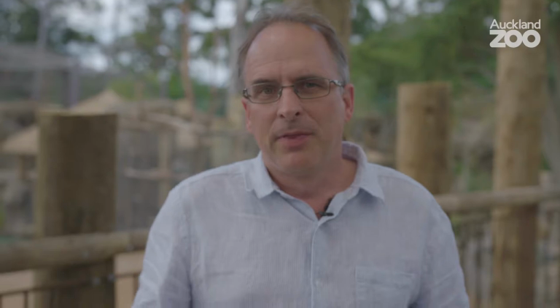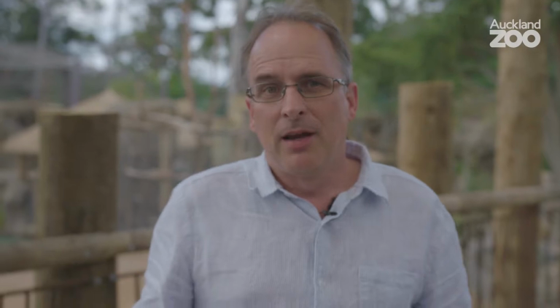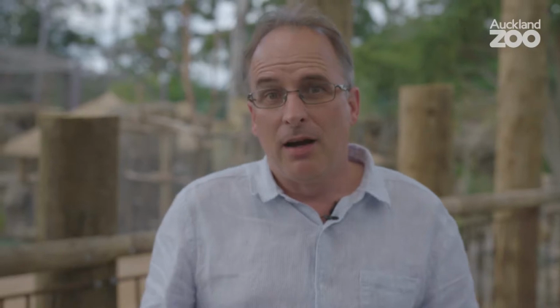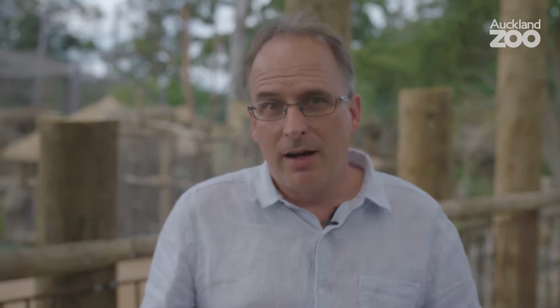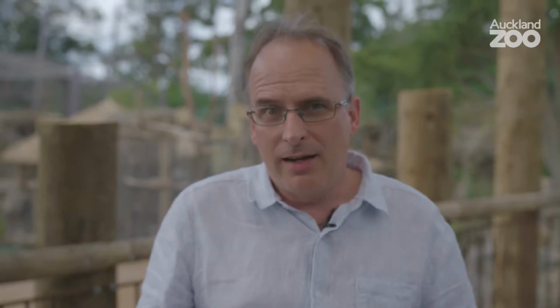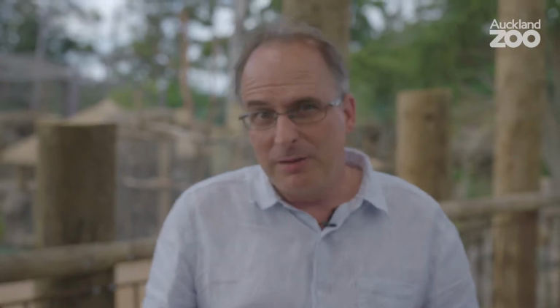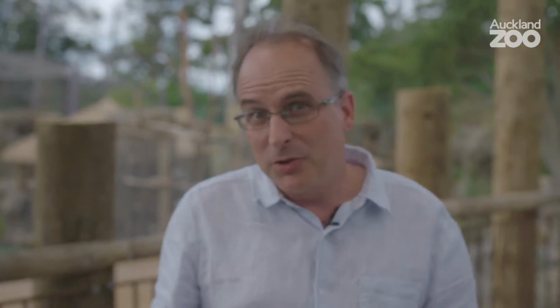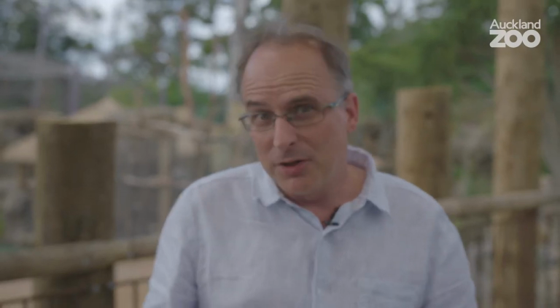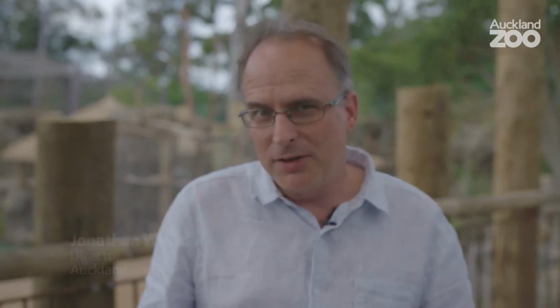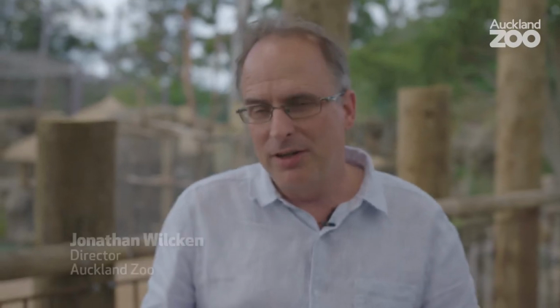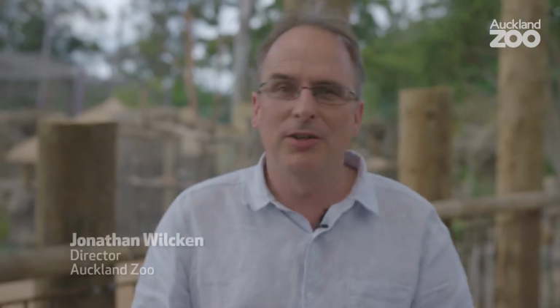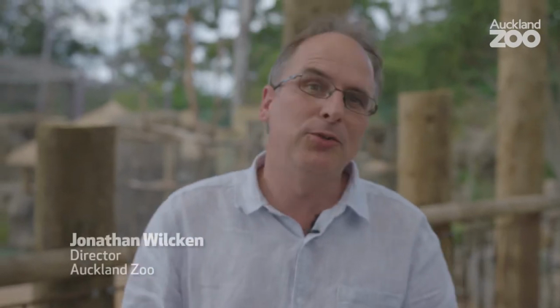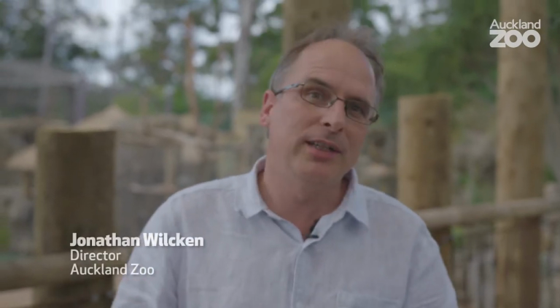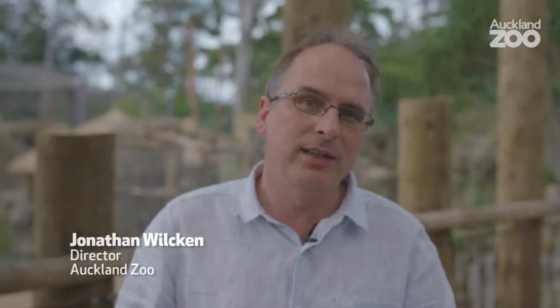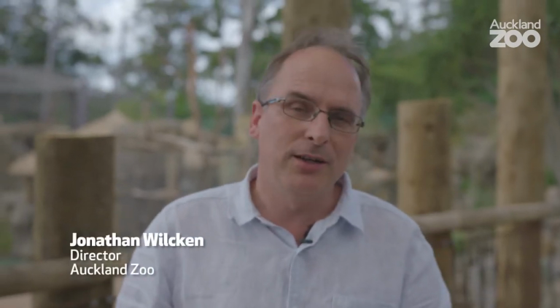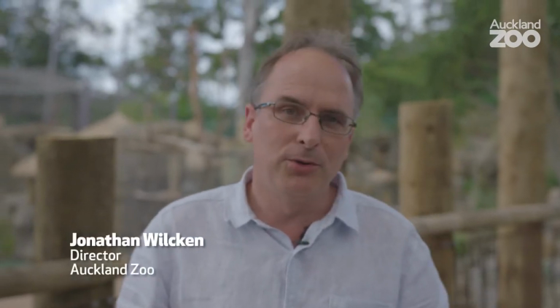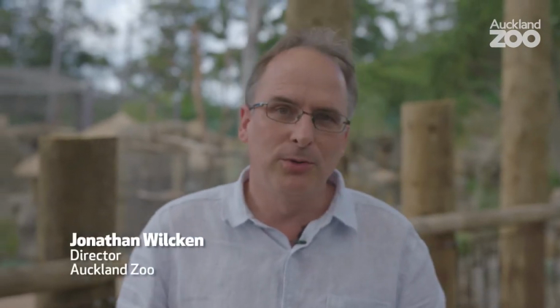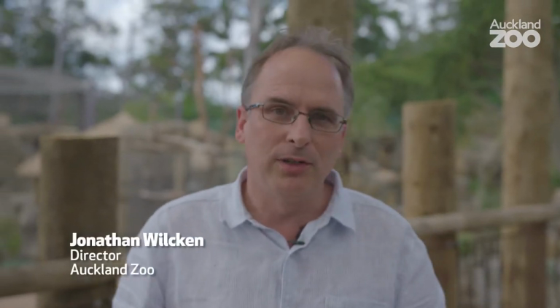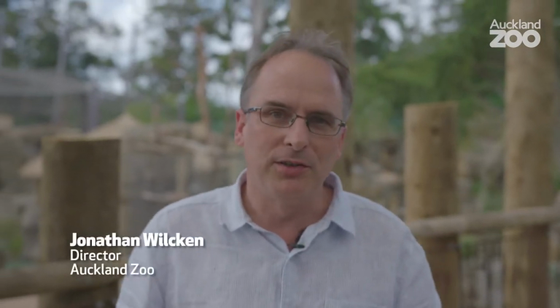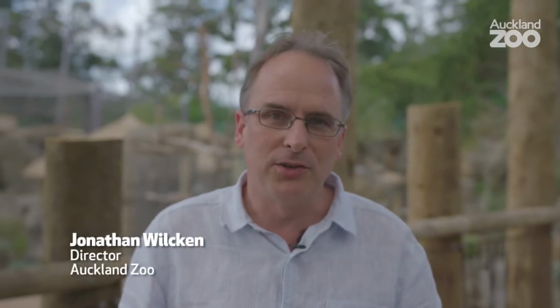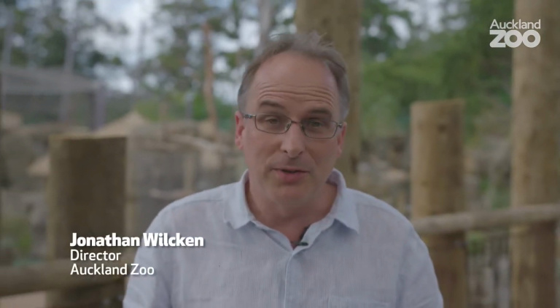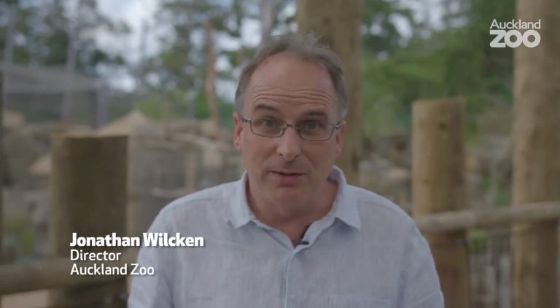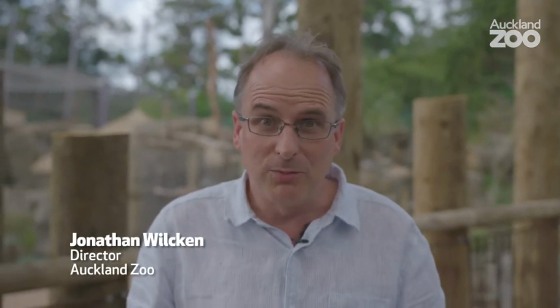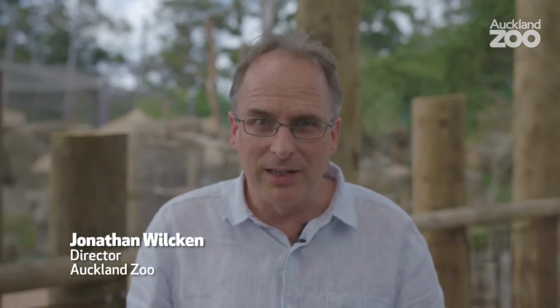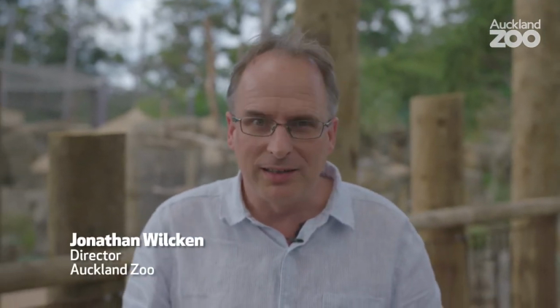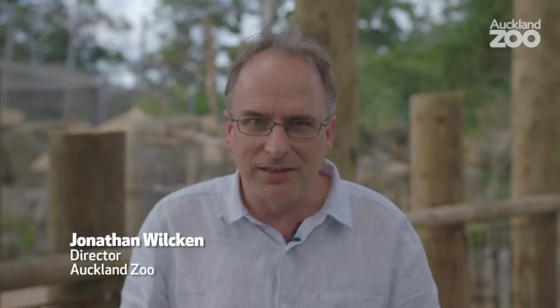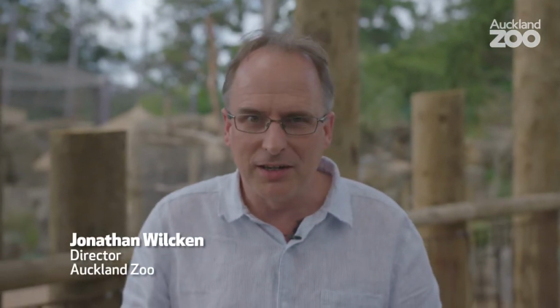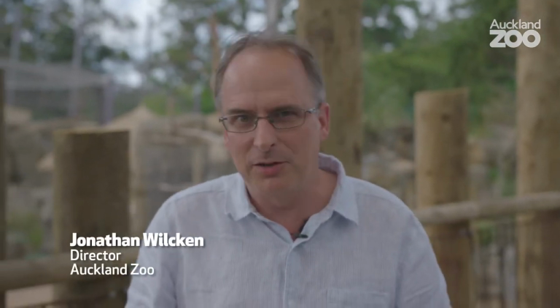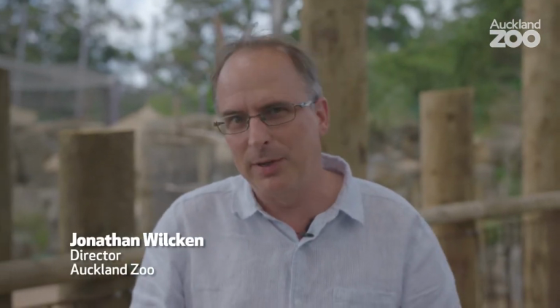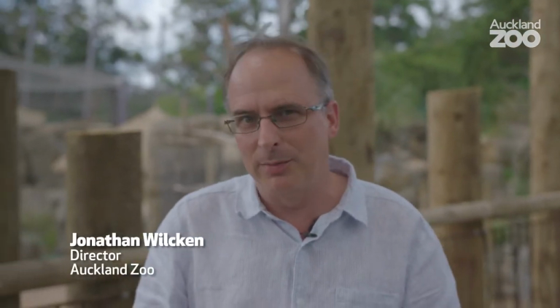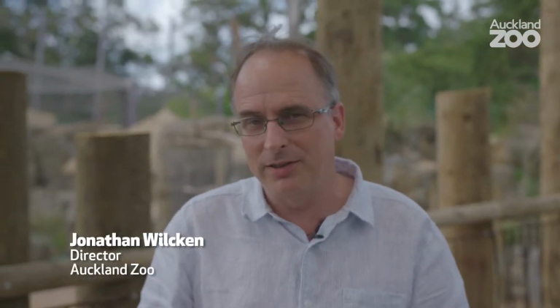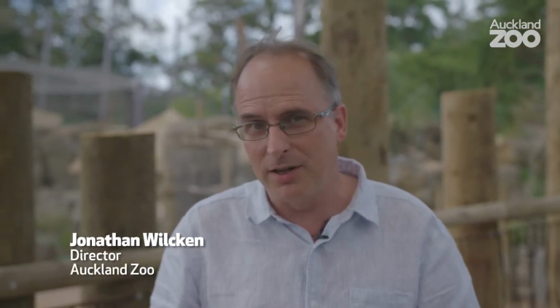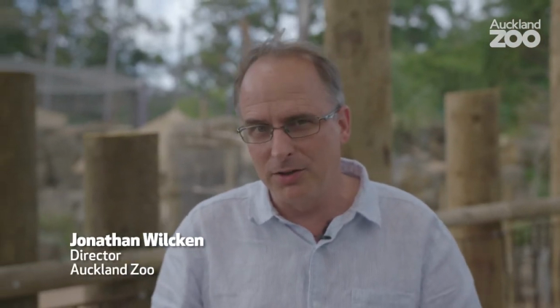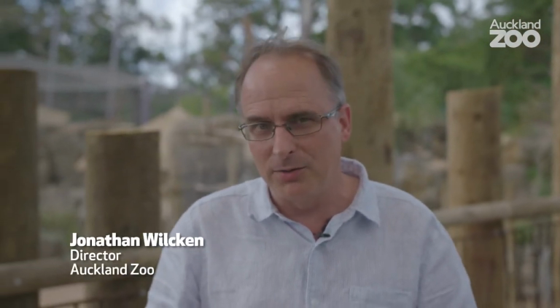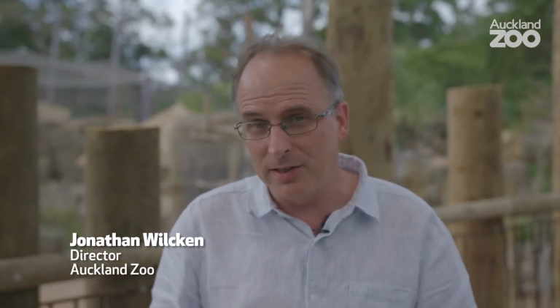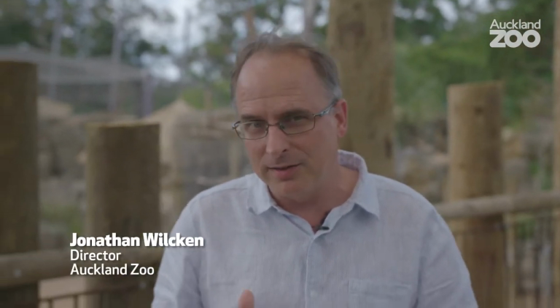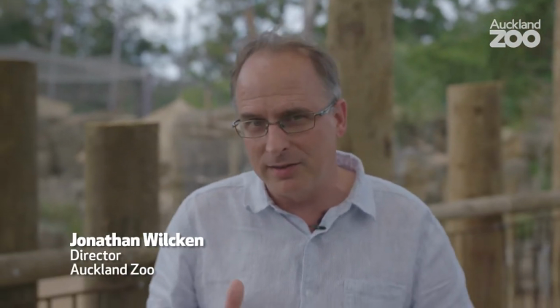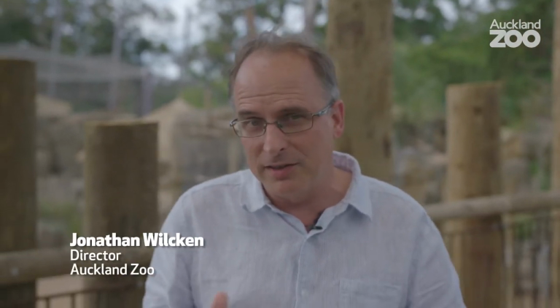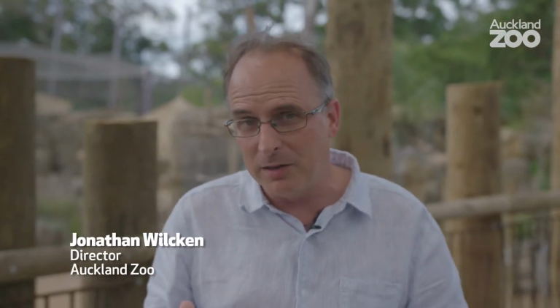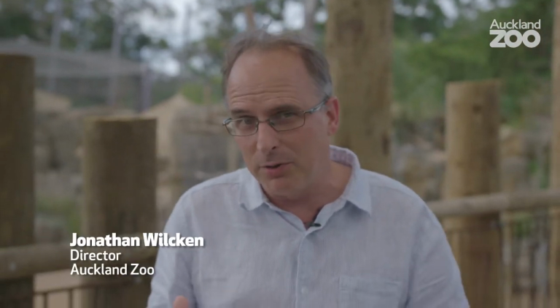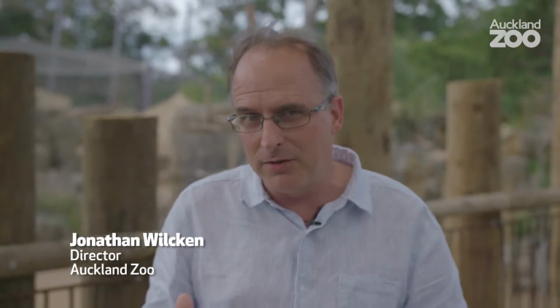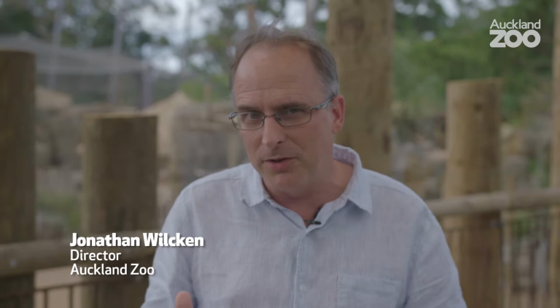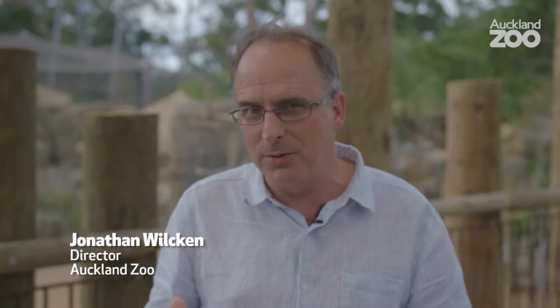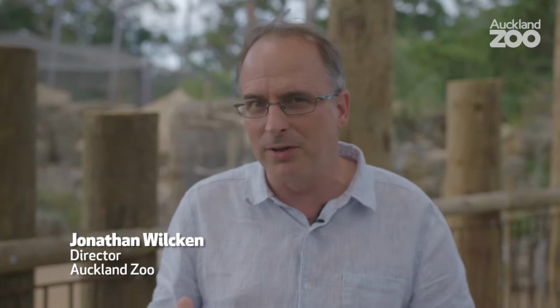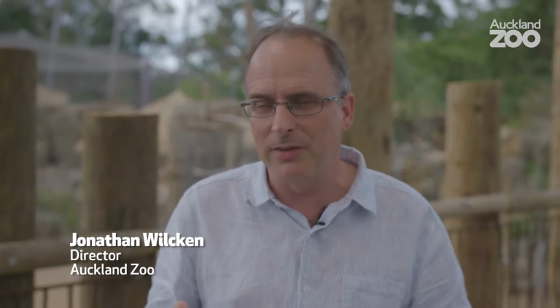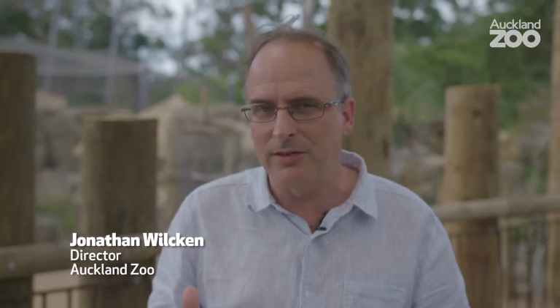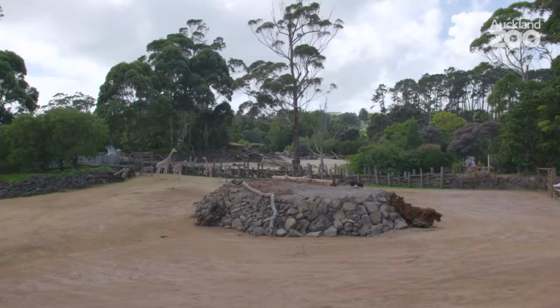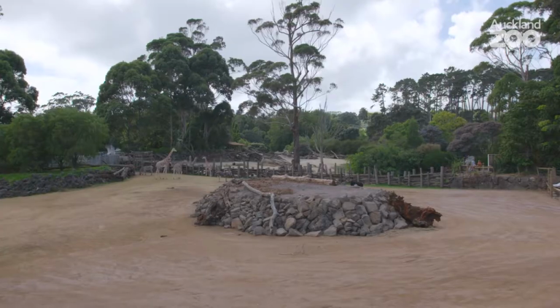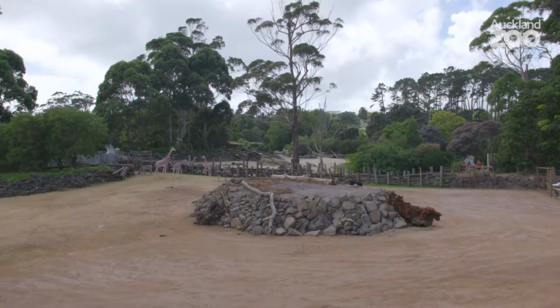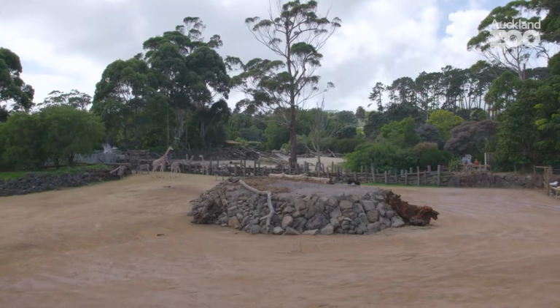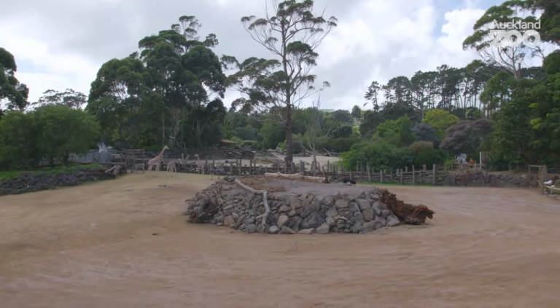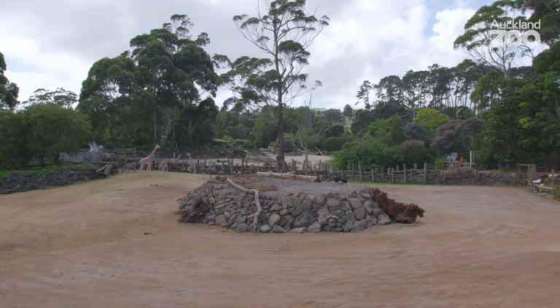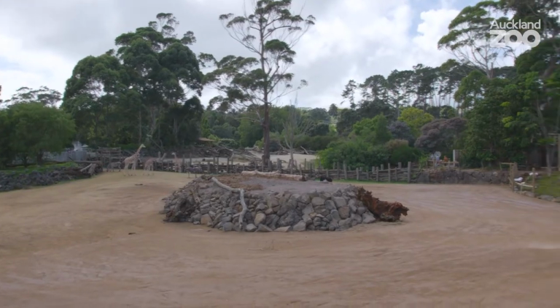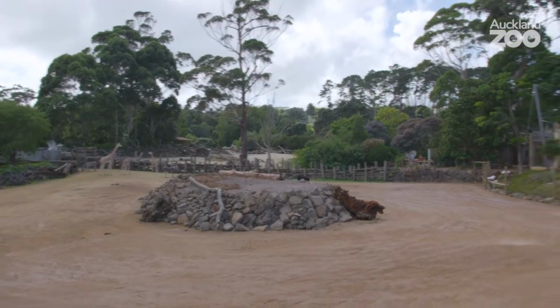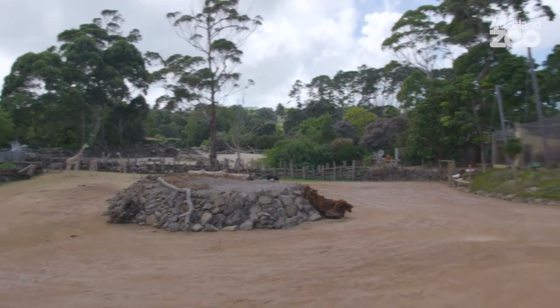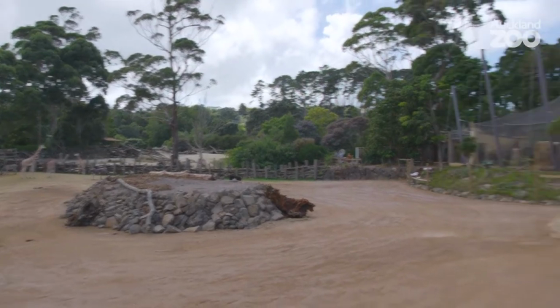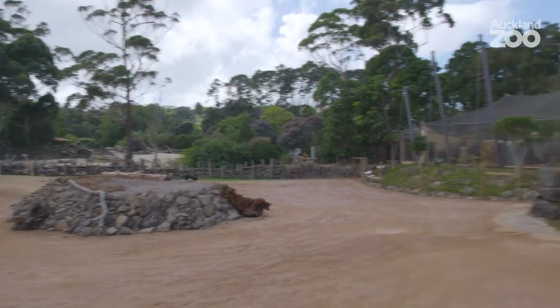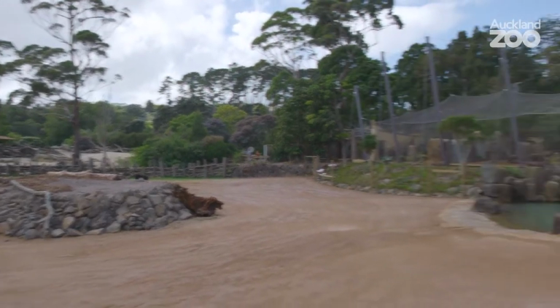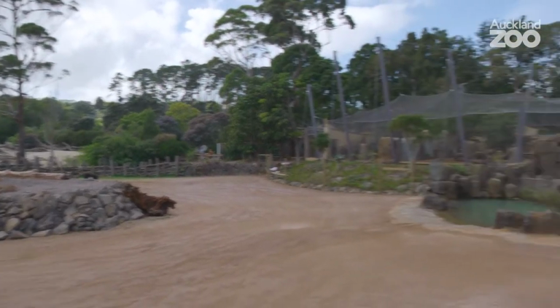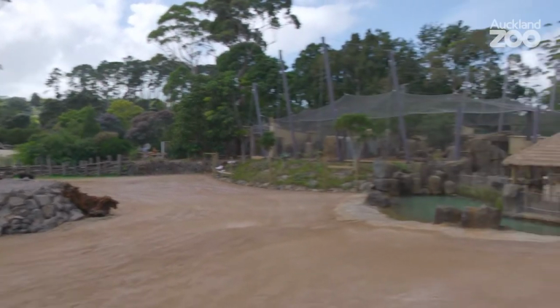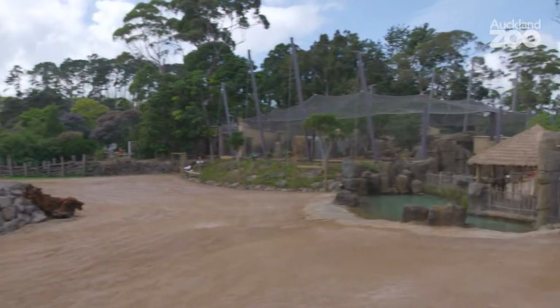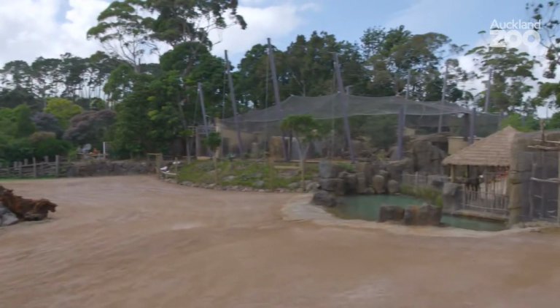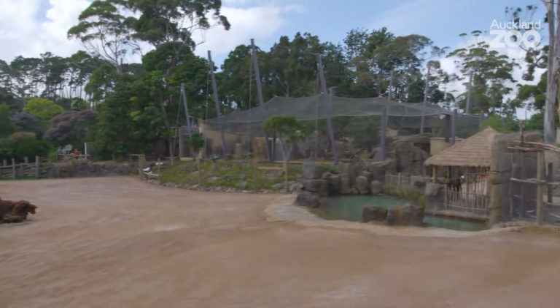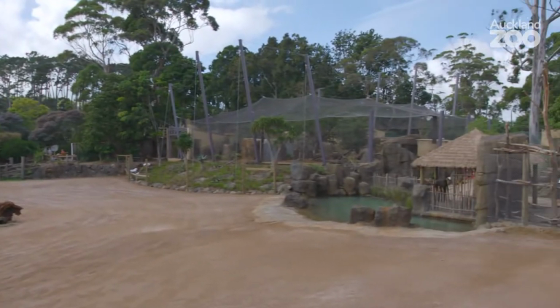Hi, I'm Jonathan. I'm the director here at Auckland Zoo and I'm really excited to be able to show you just a sneak preview of this fantastic new African savannah exhibit.